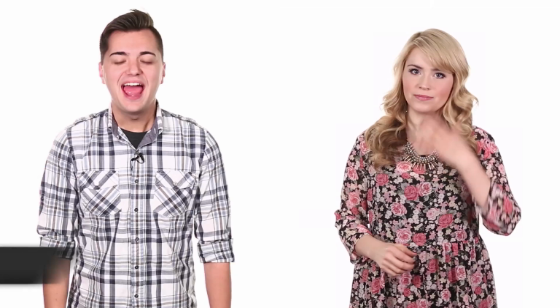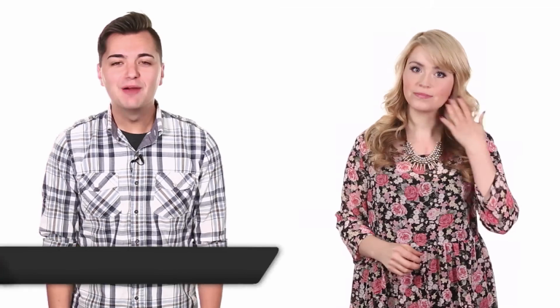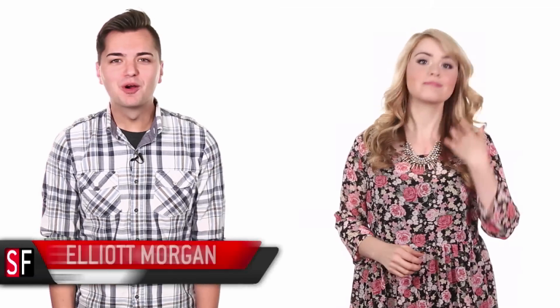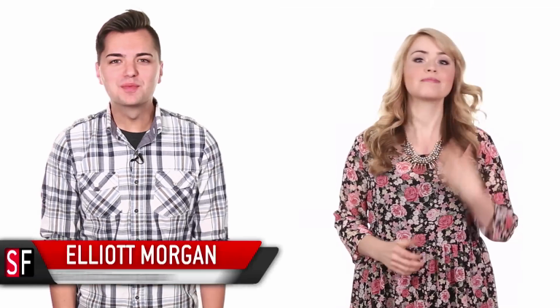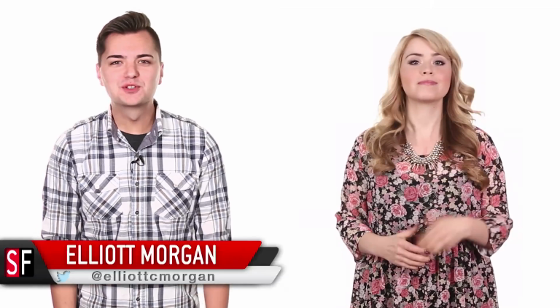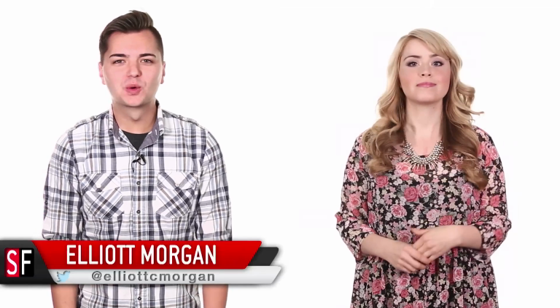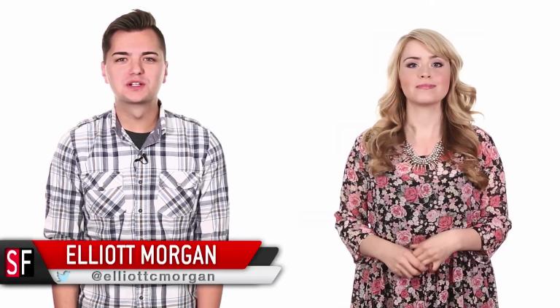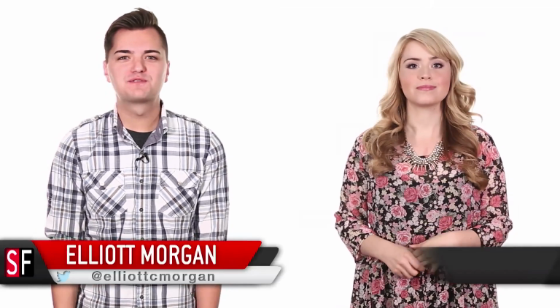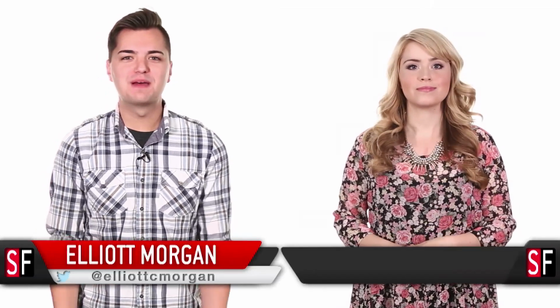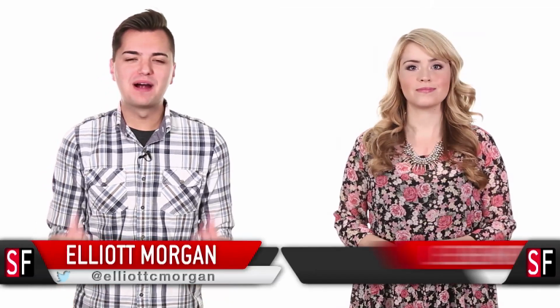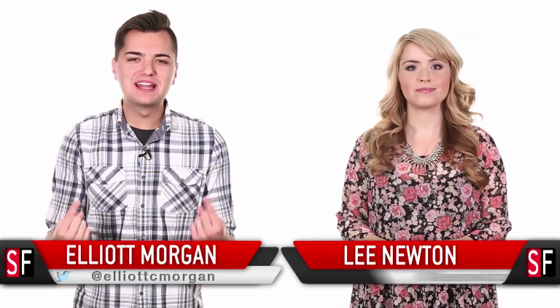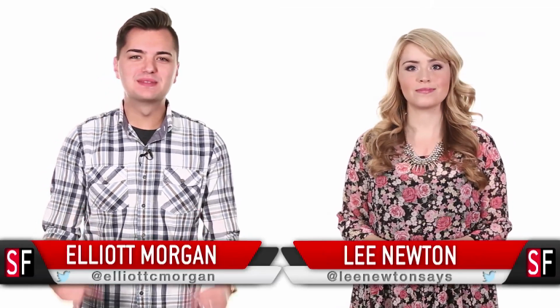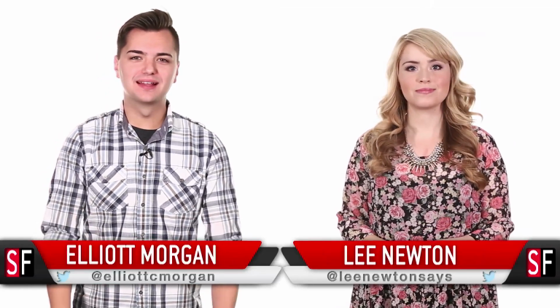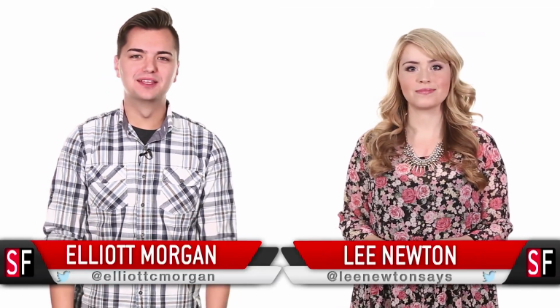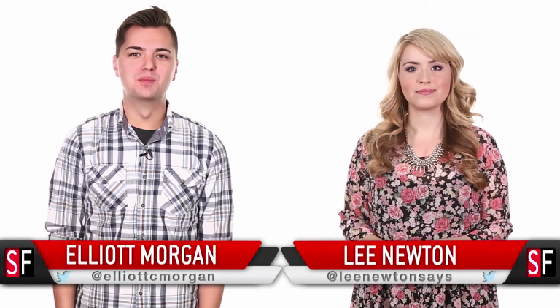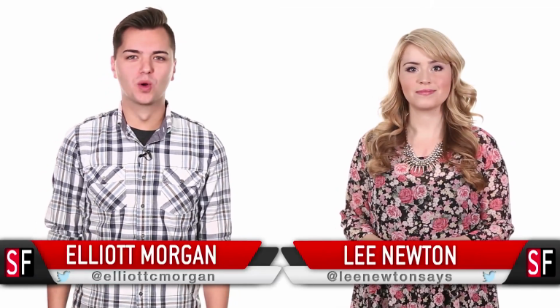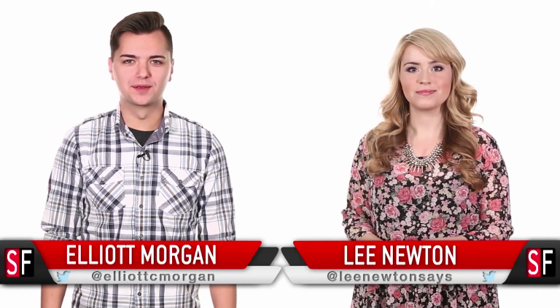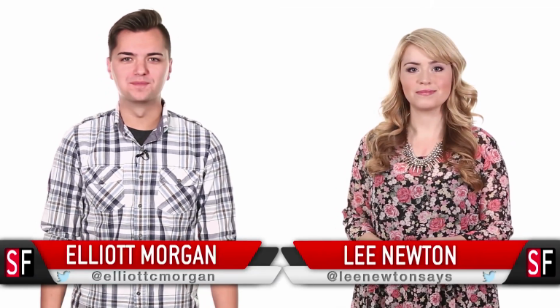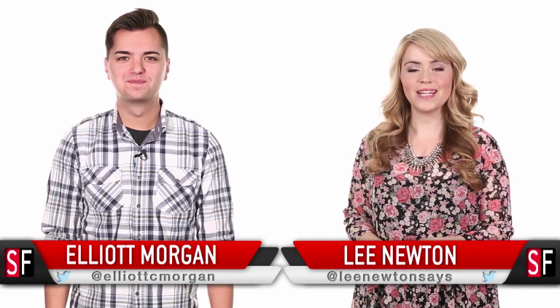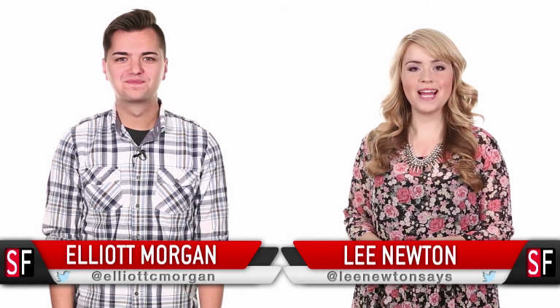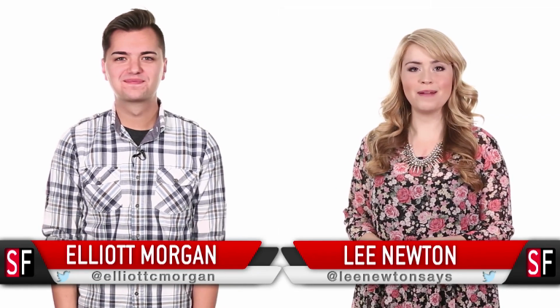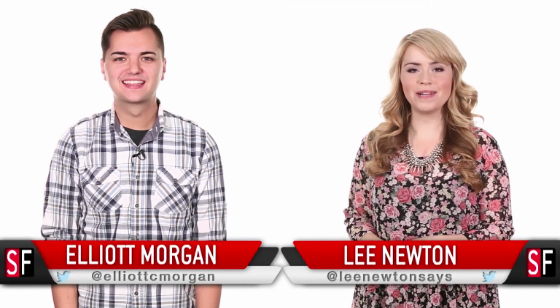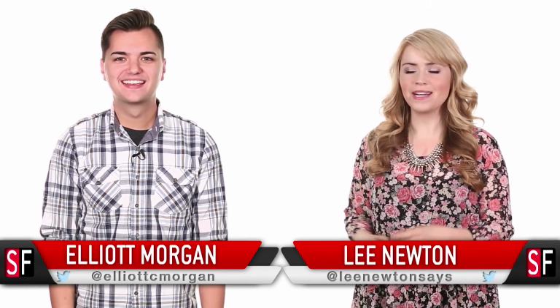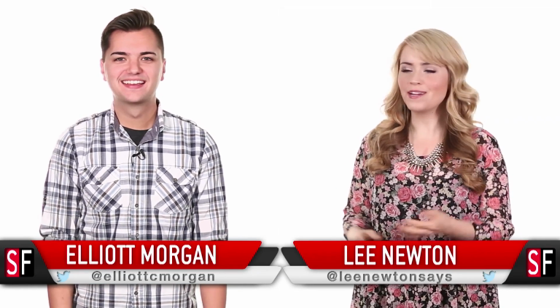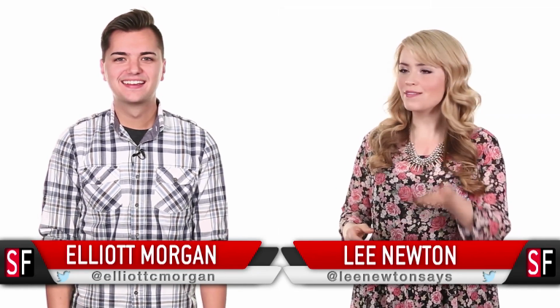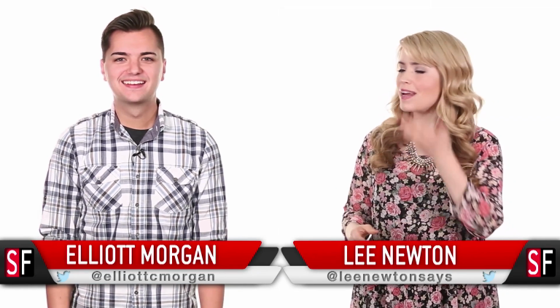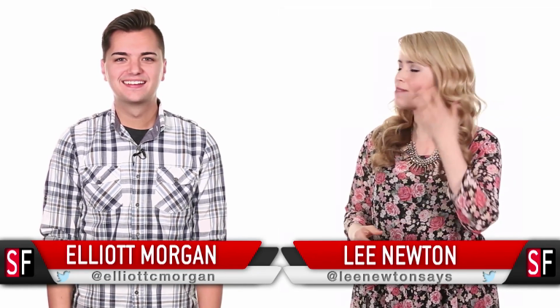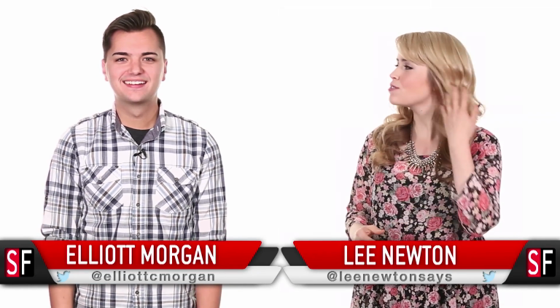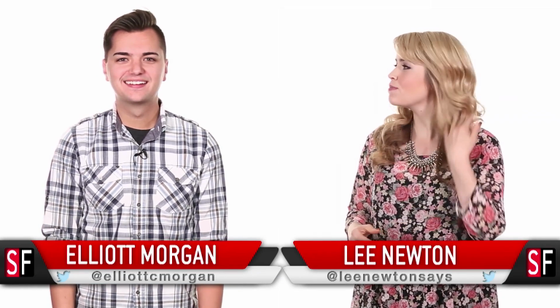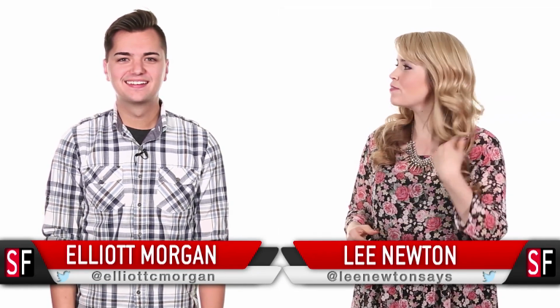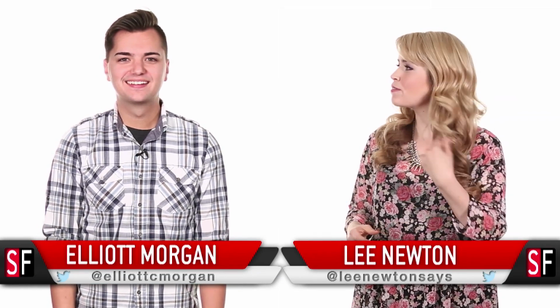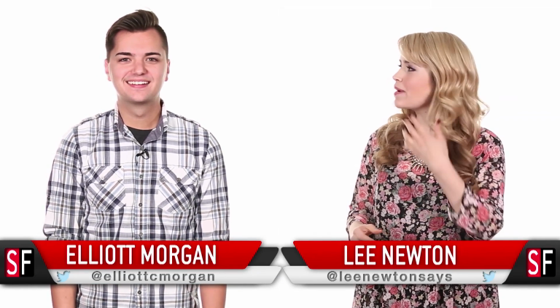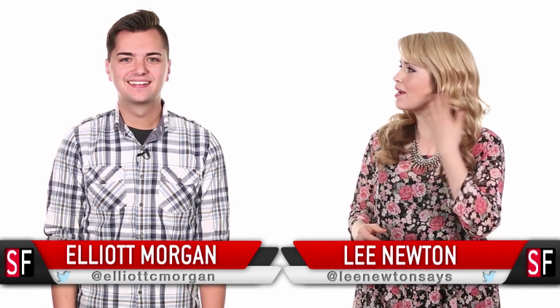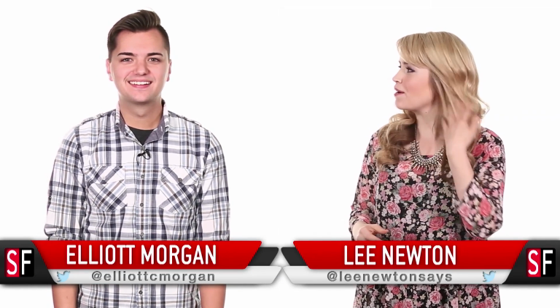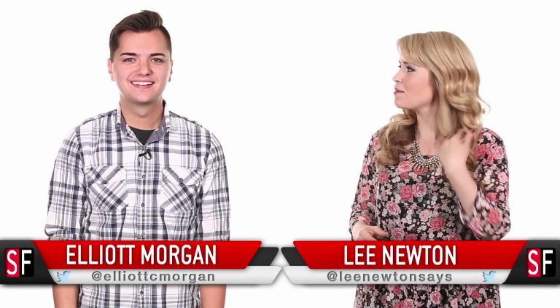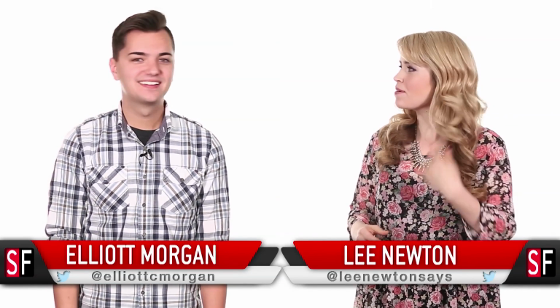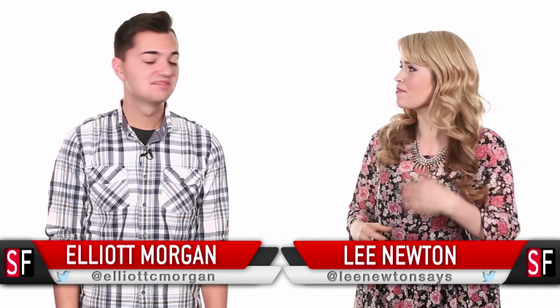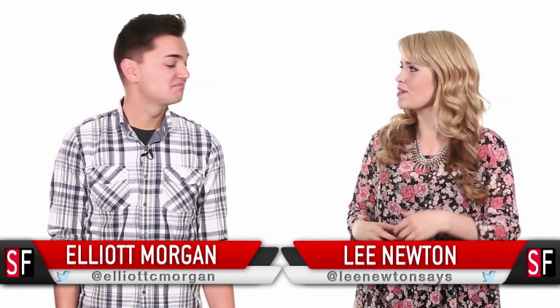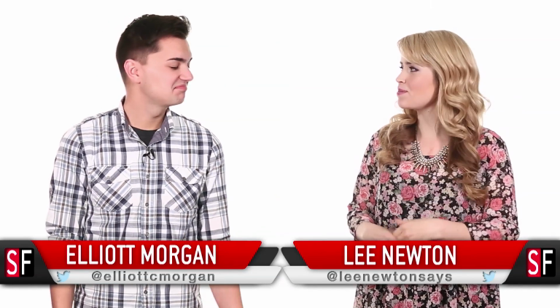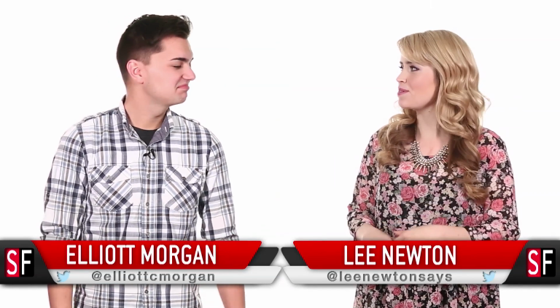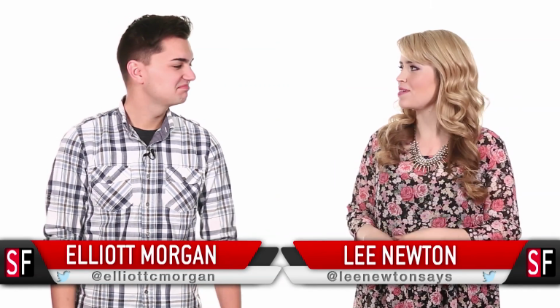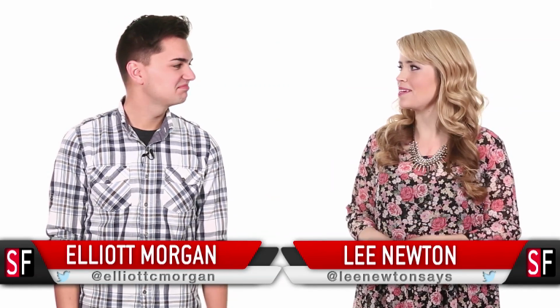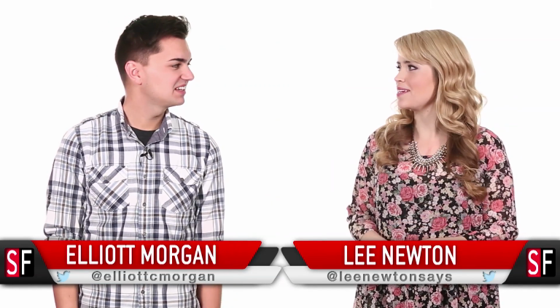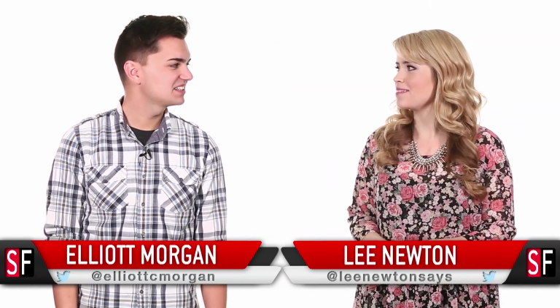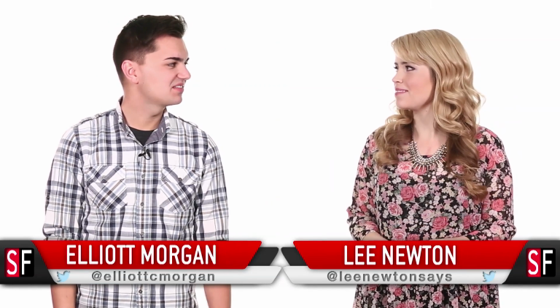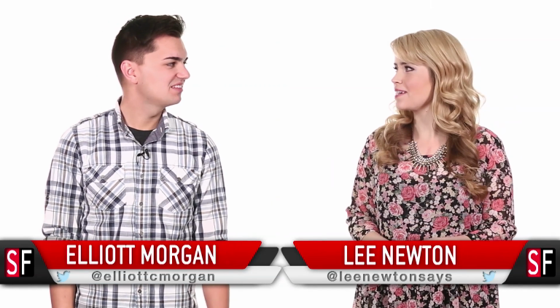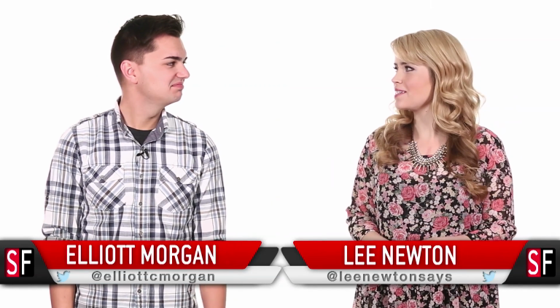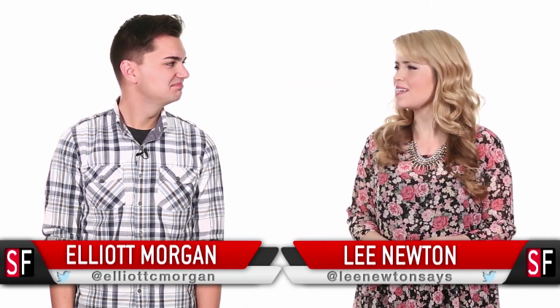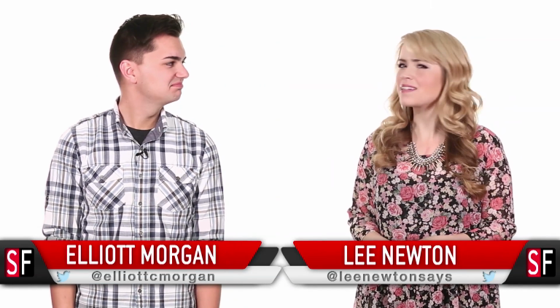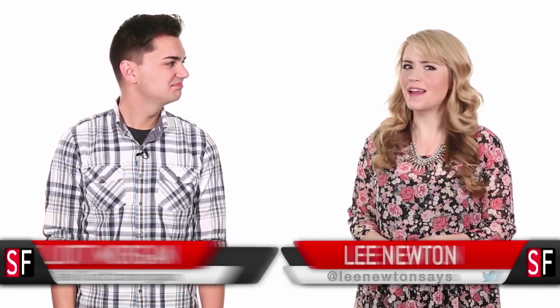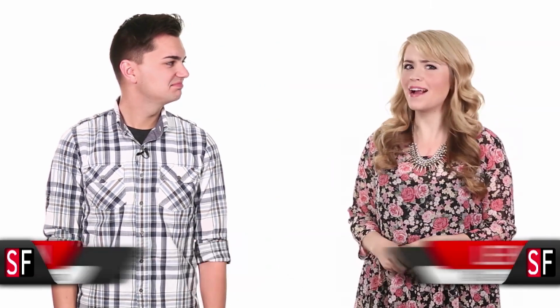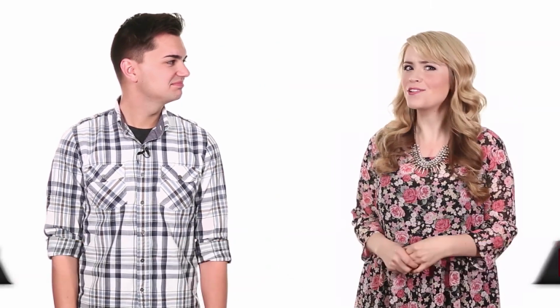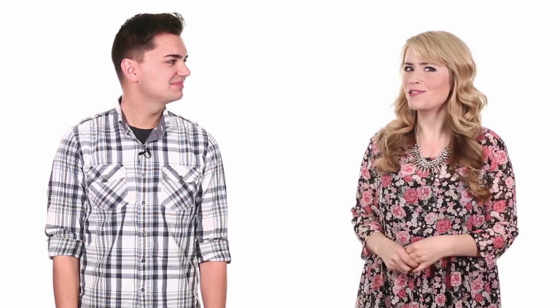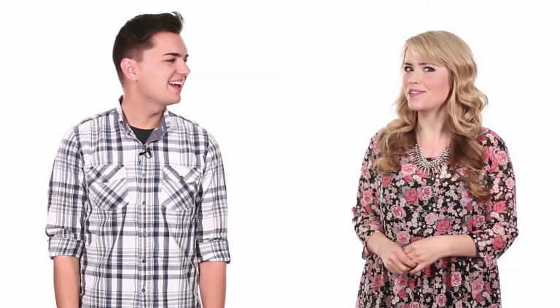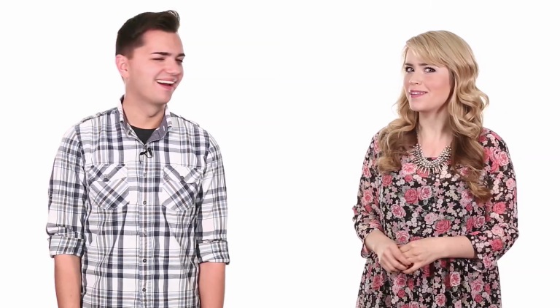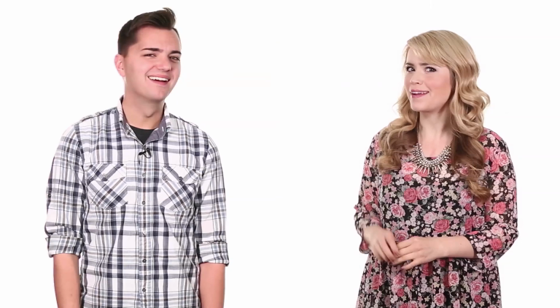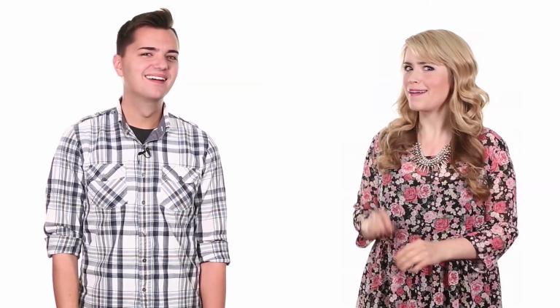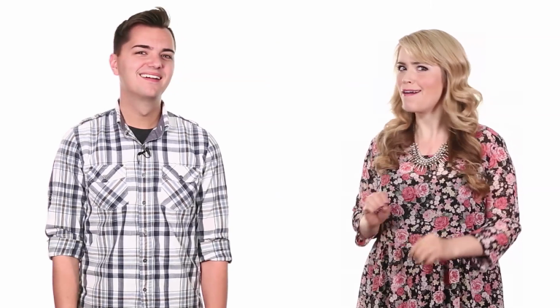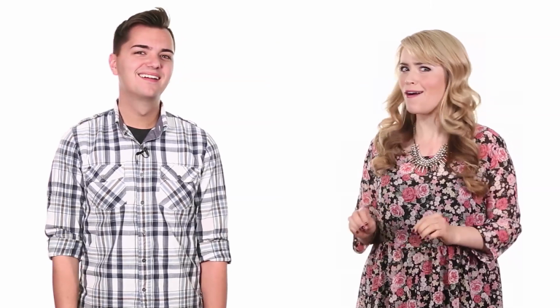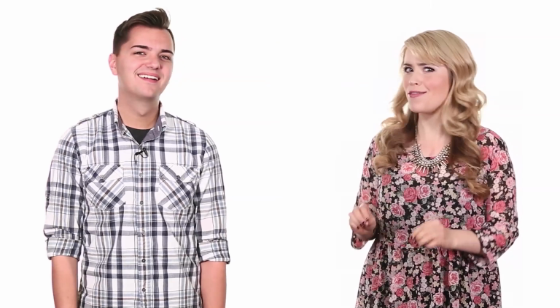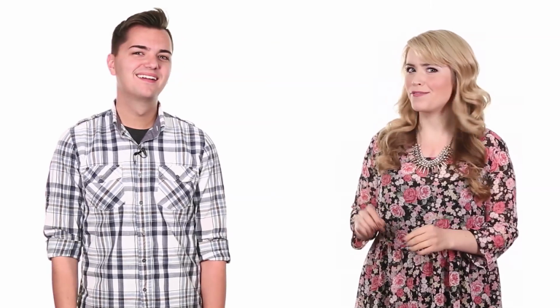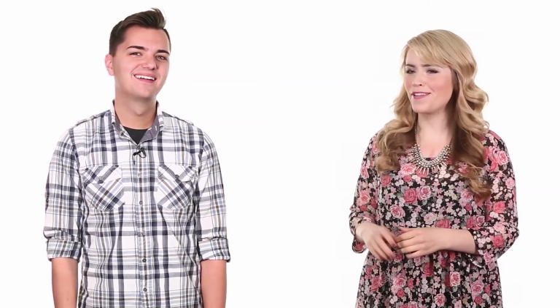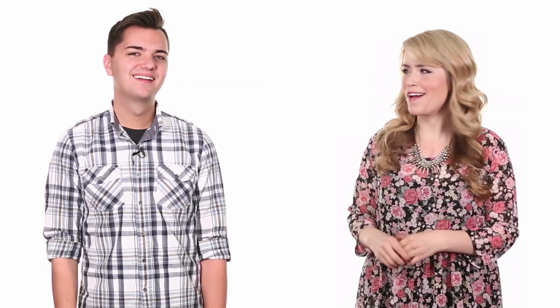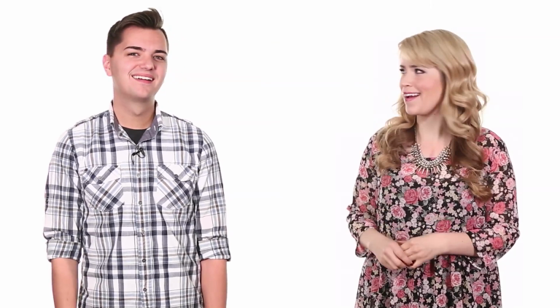Hey, welcome to SourceFed. My name is Elliot Morgan. And I'm Leight Newton. I was moving my hair out of my face when you did it. It's like natural and on the fly.